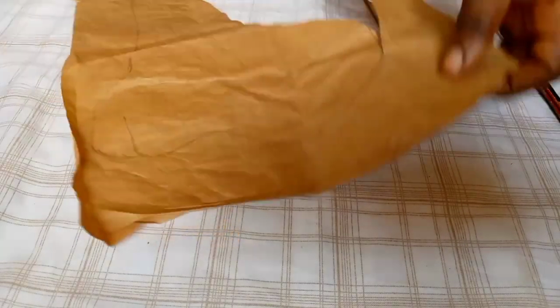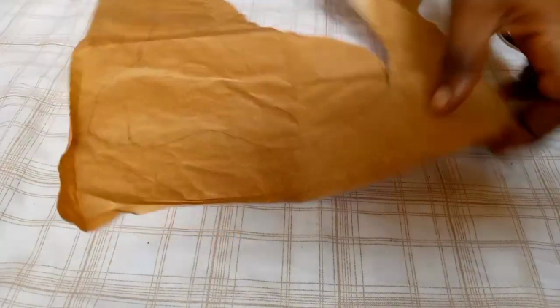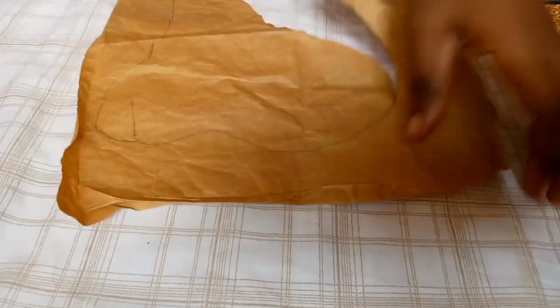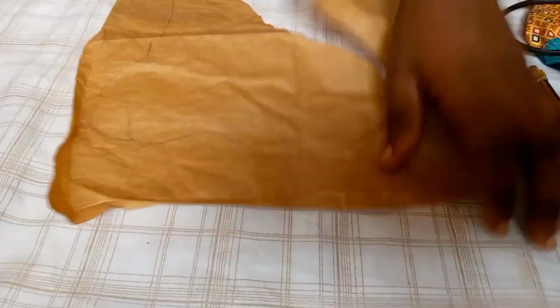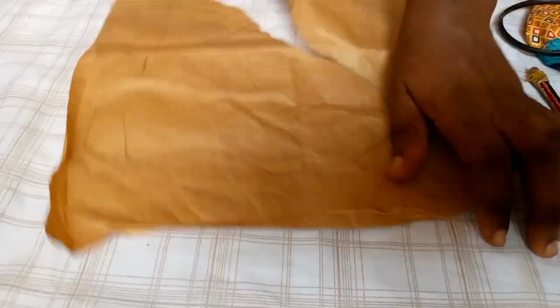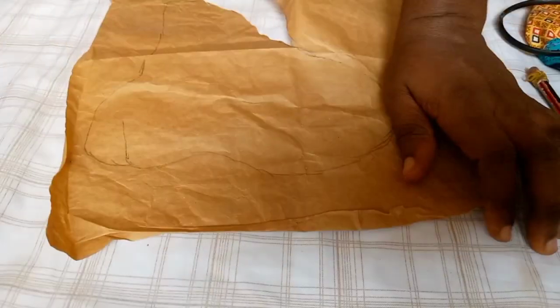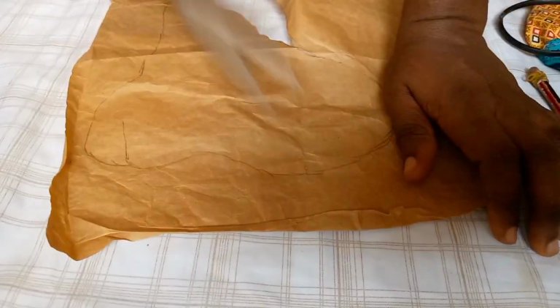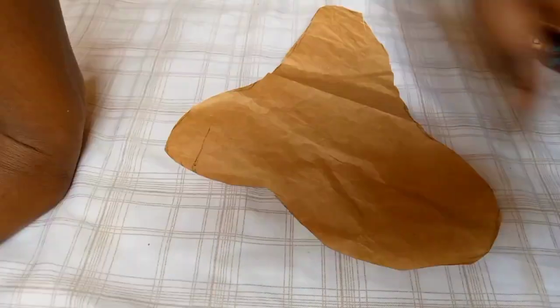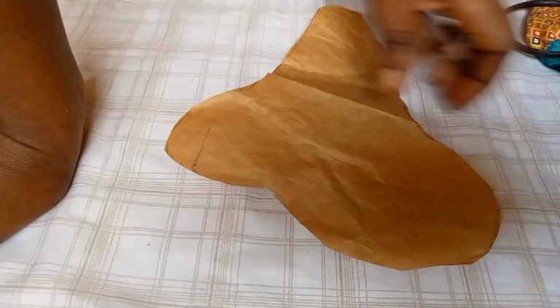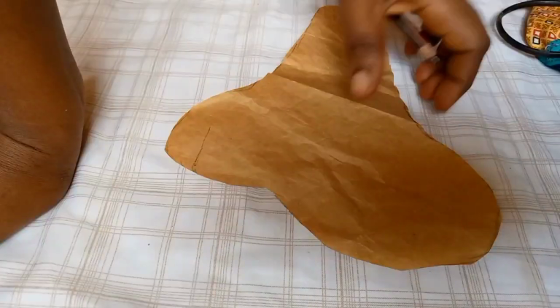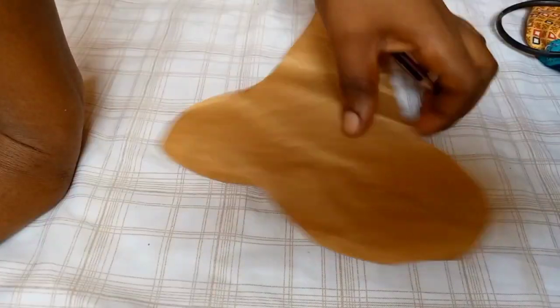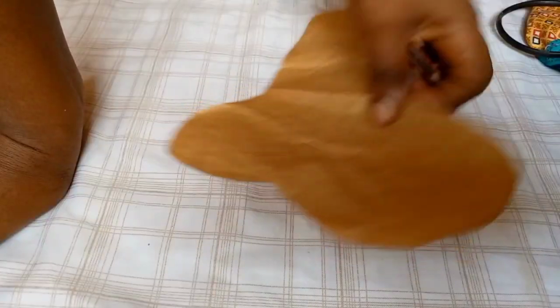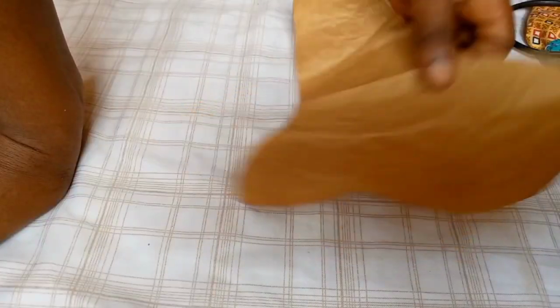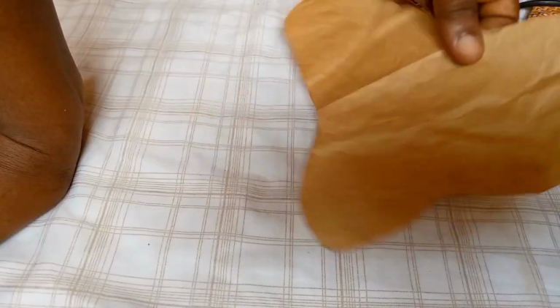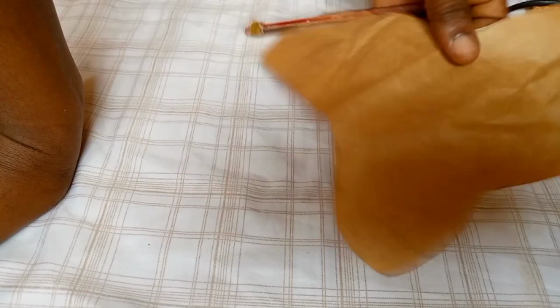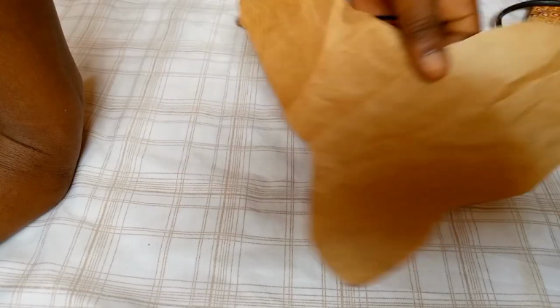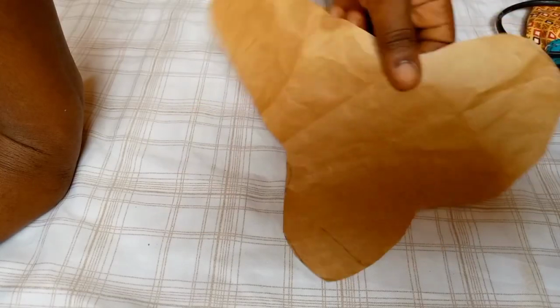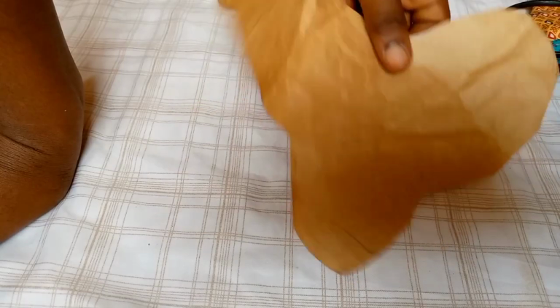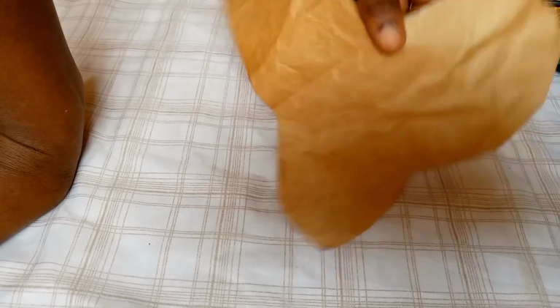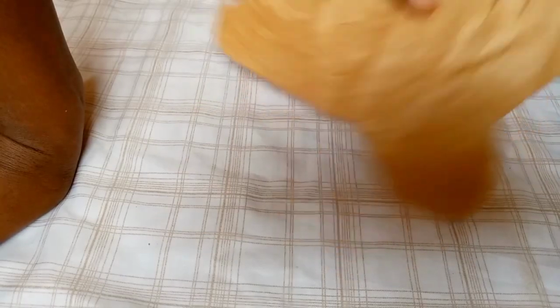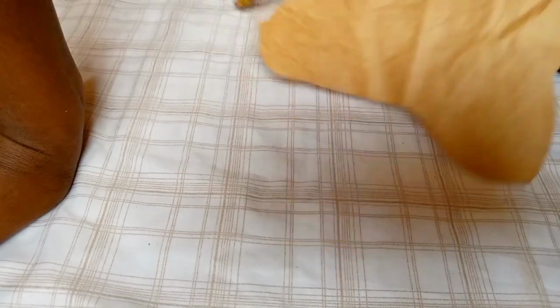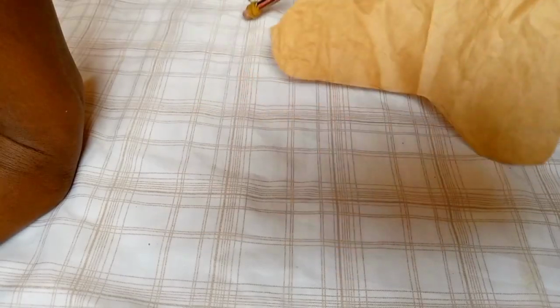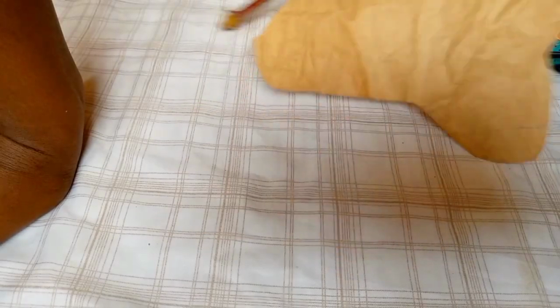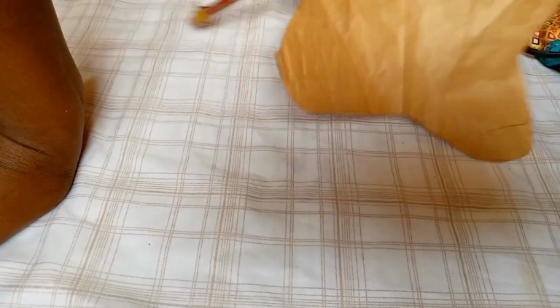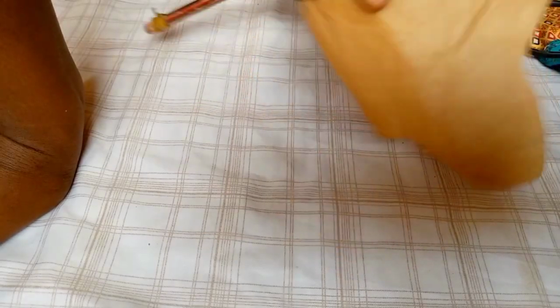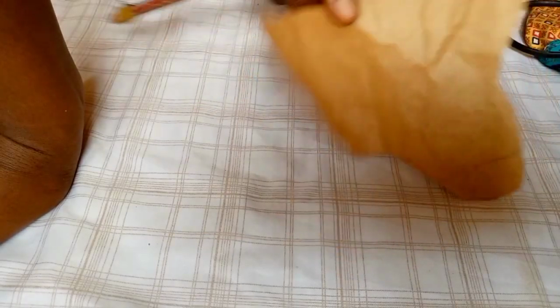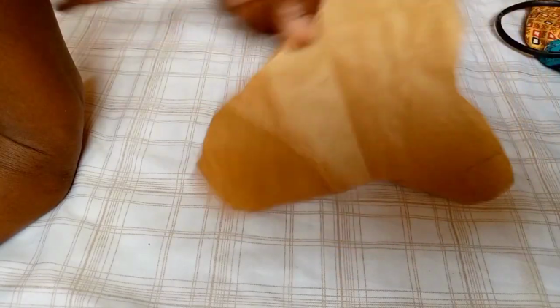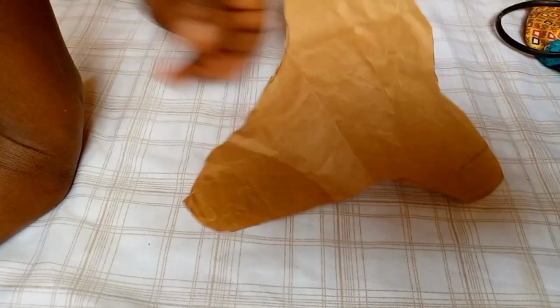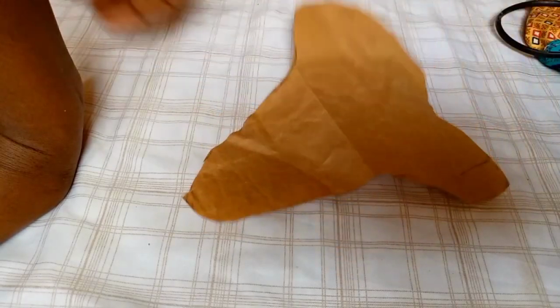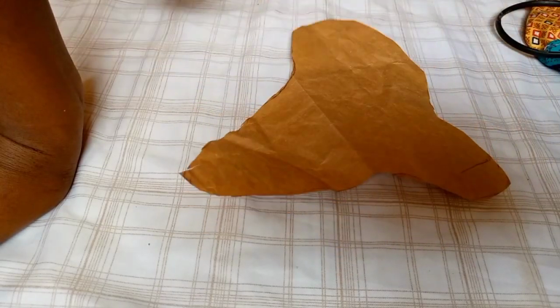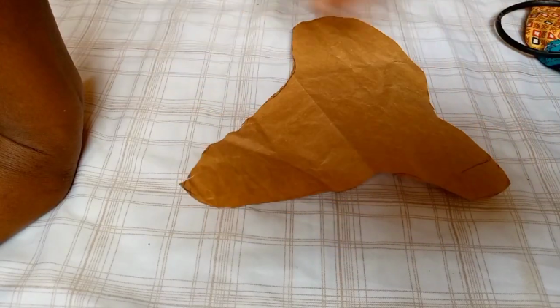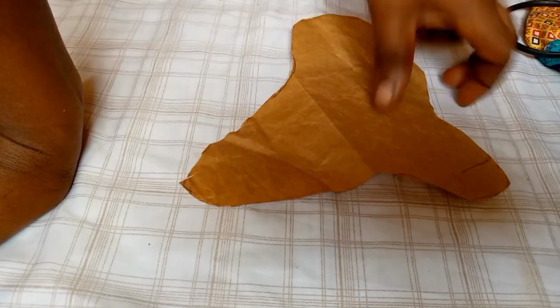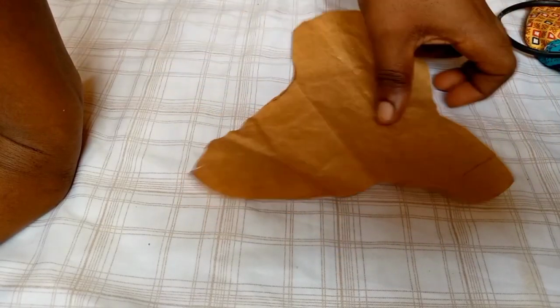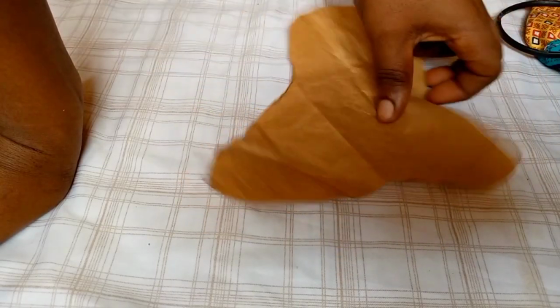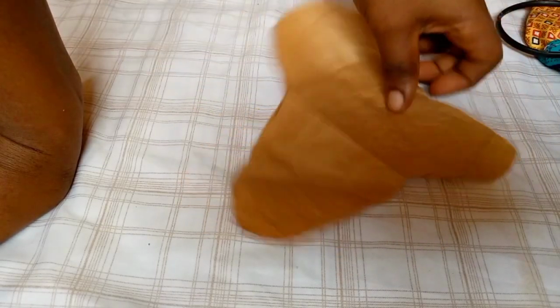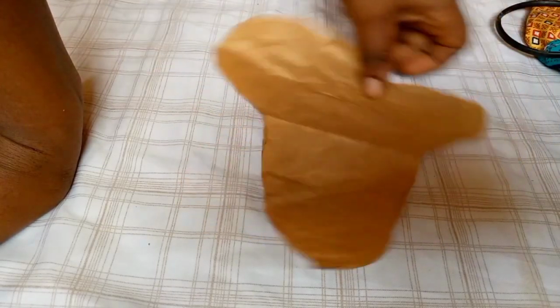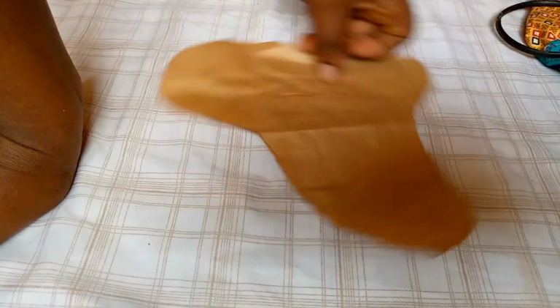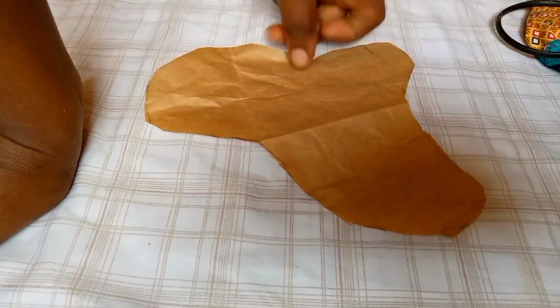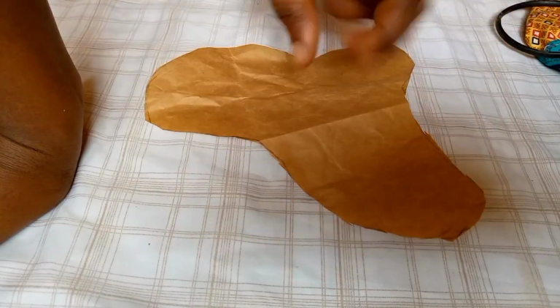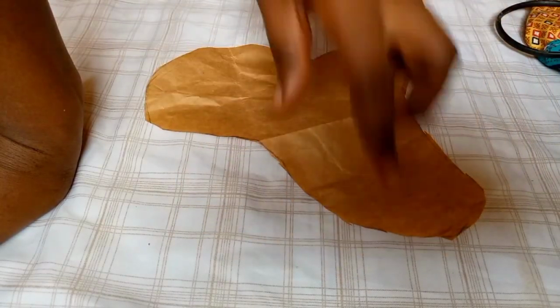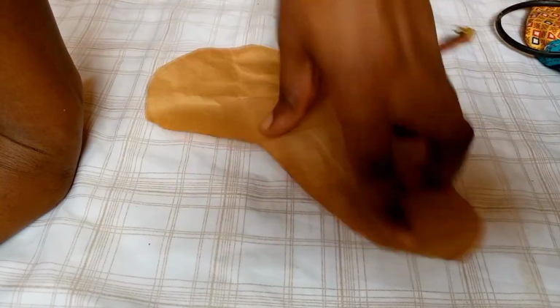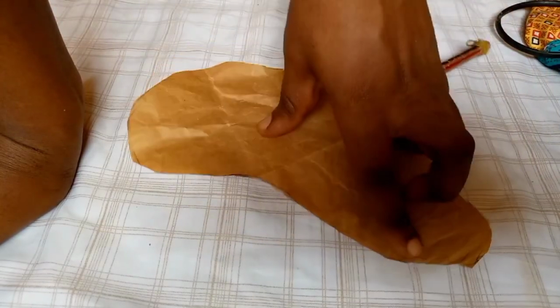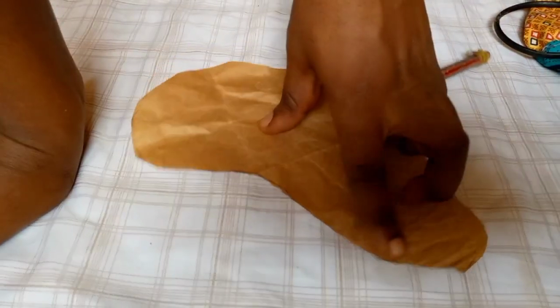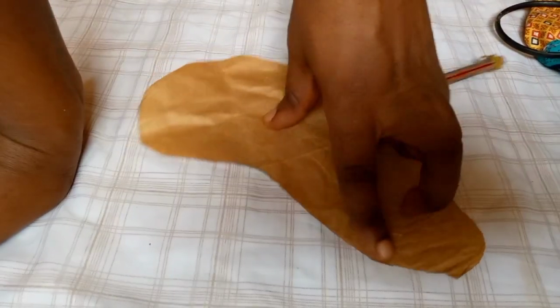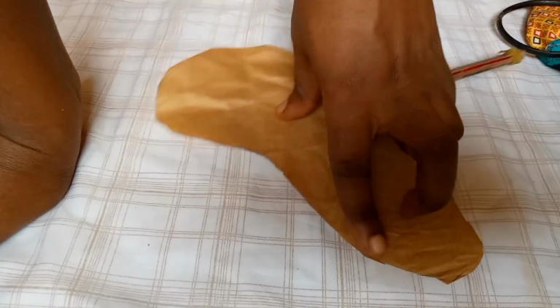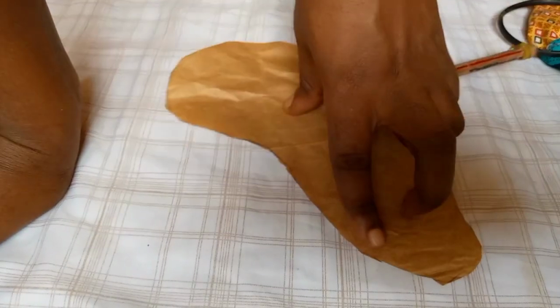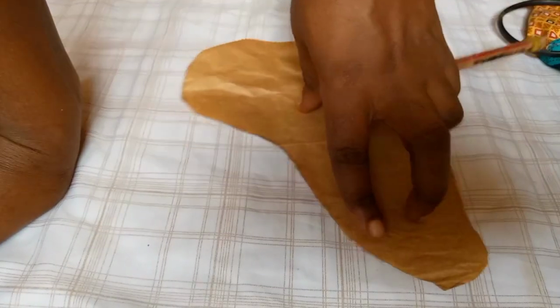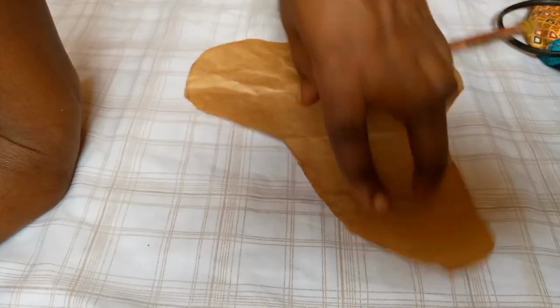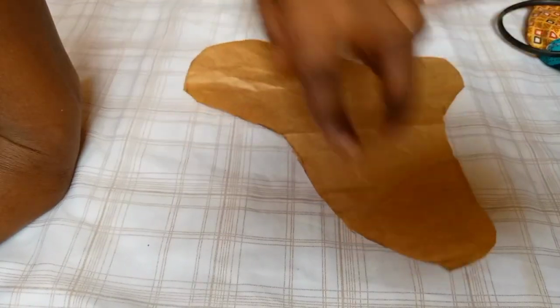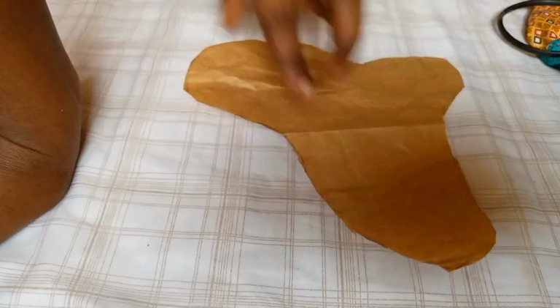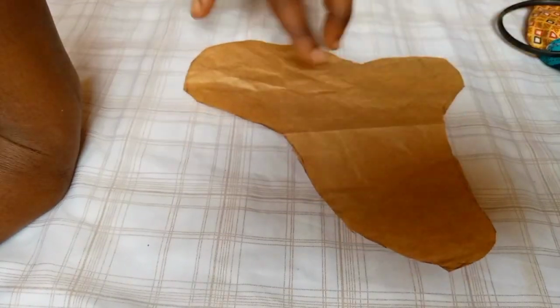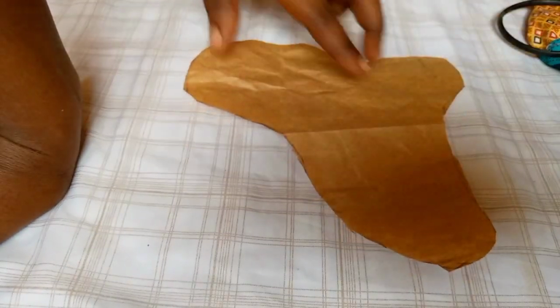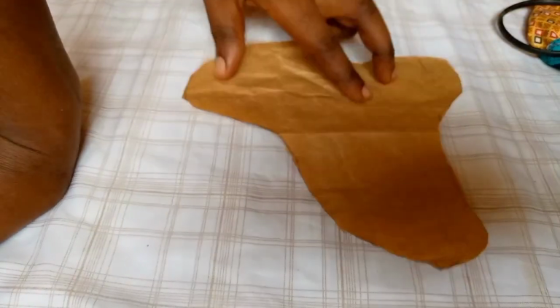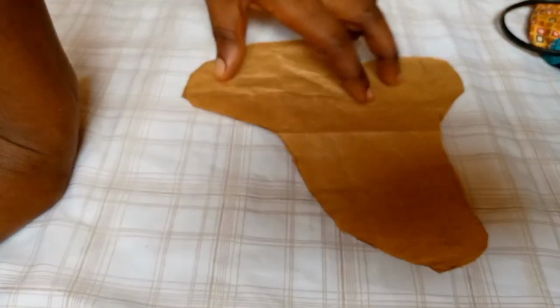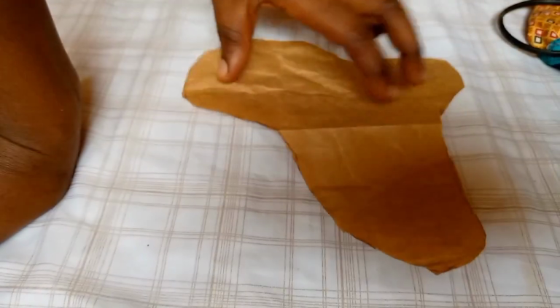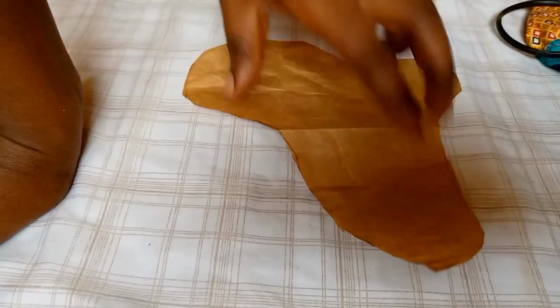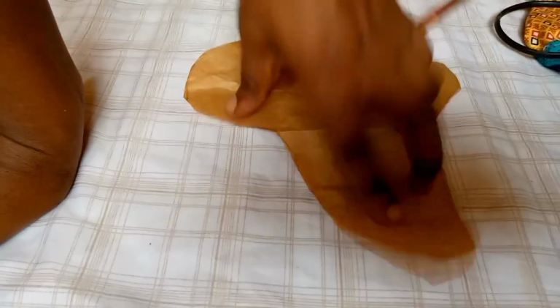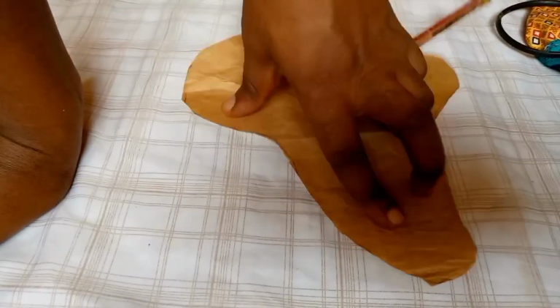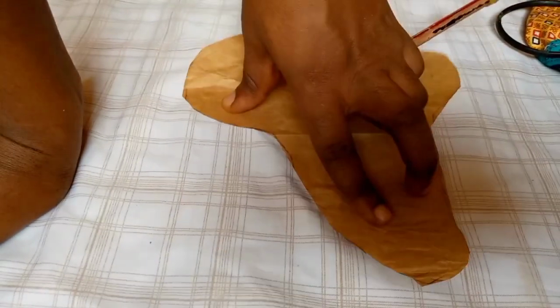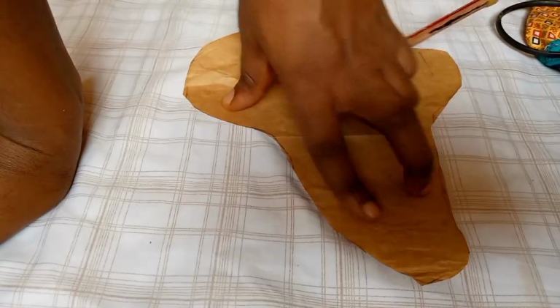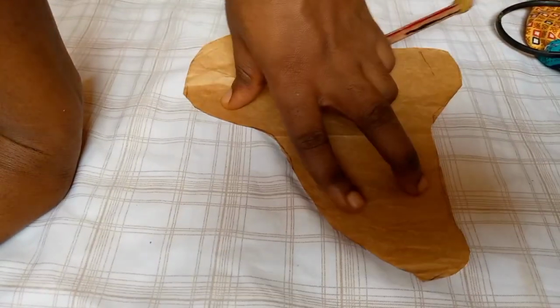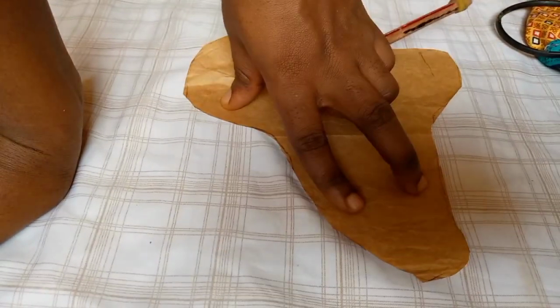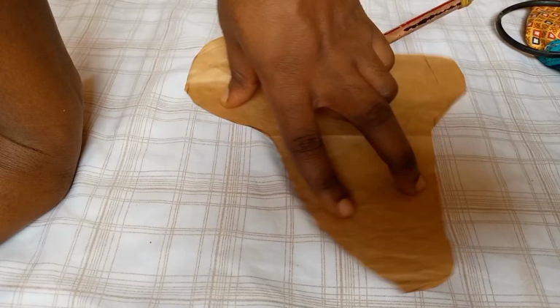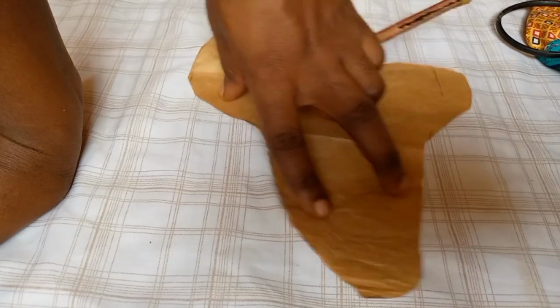So this is what I have after cutting it out — this is the shape.